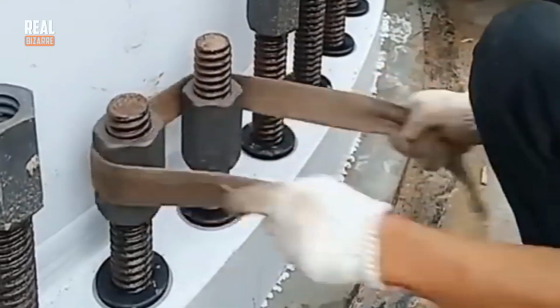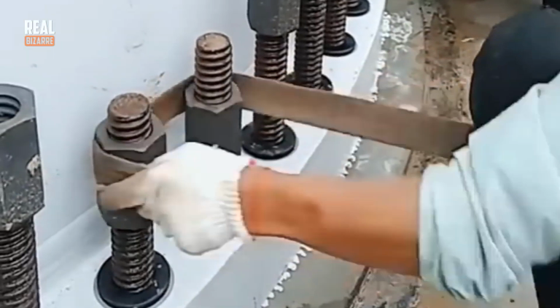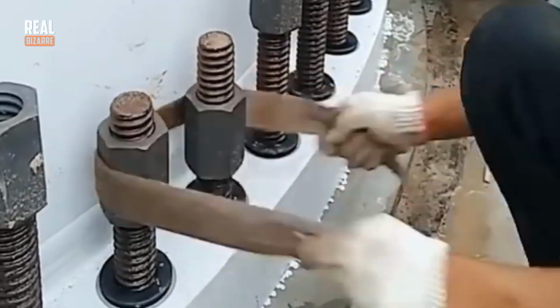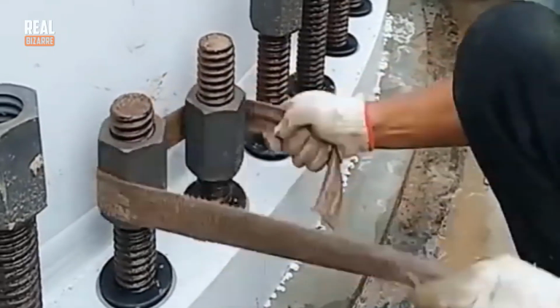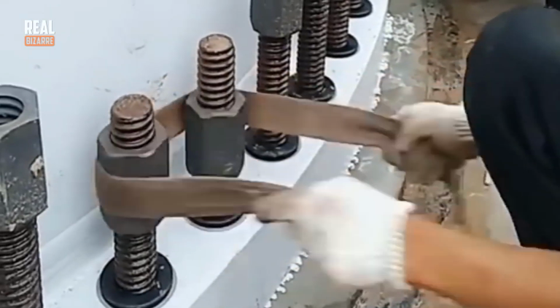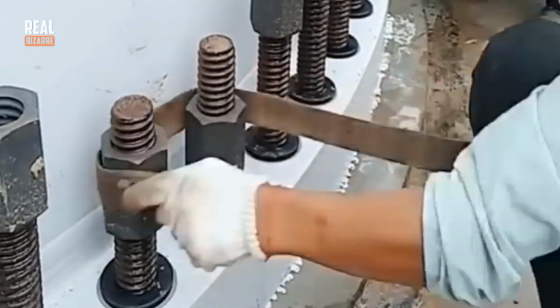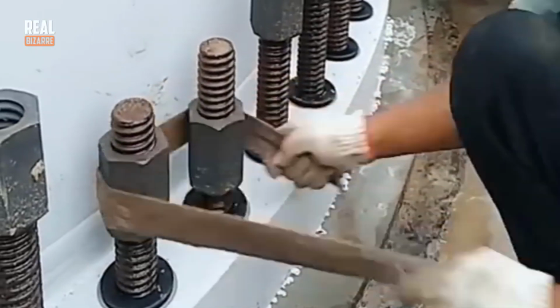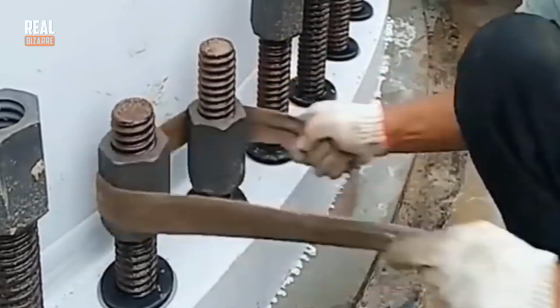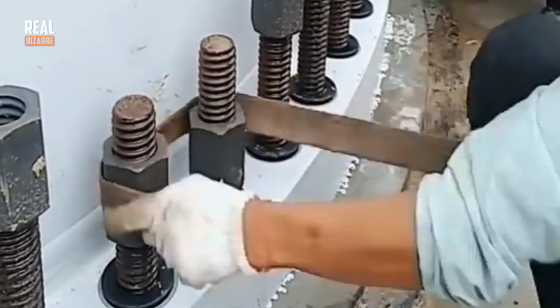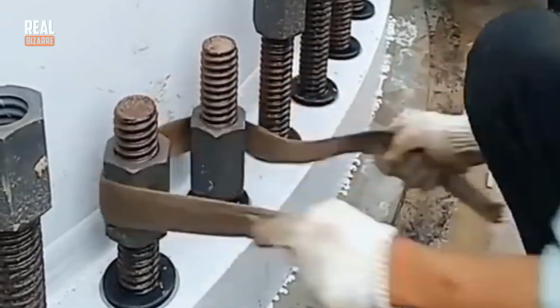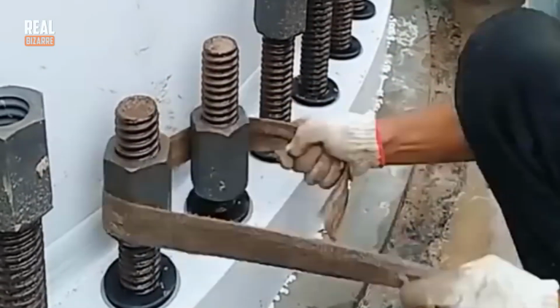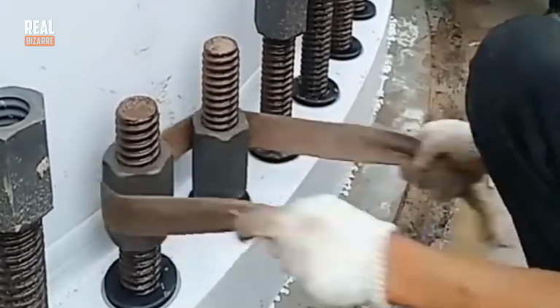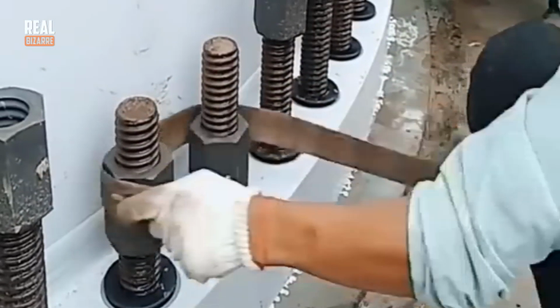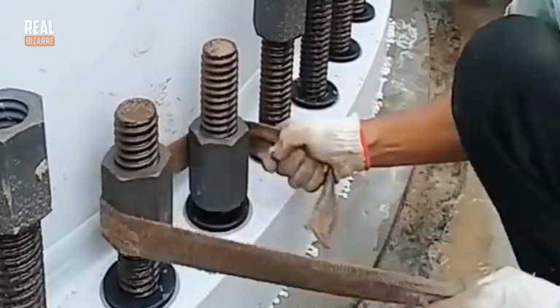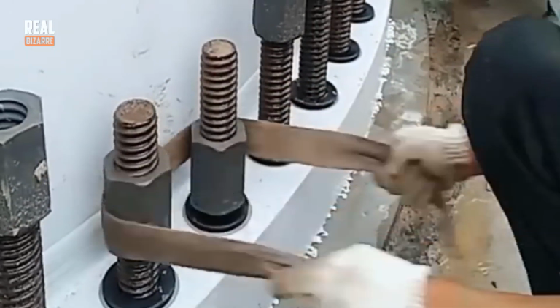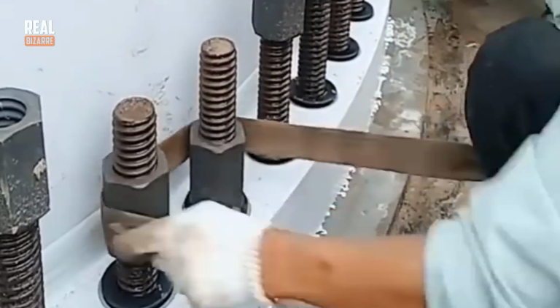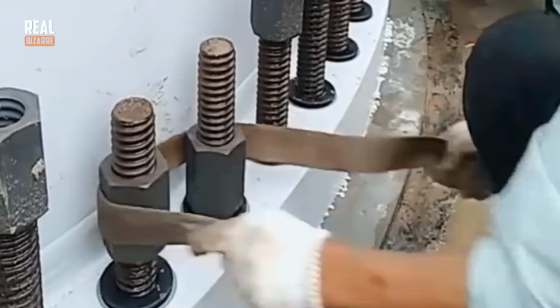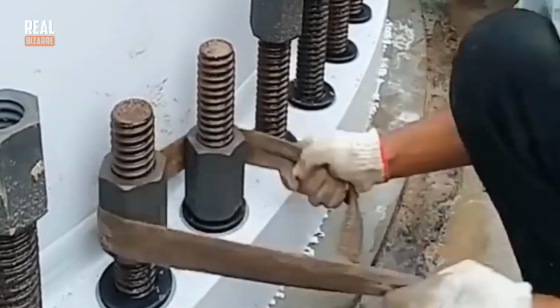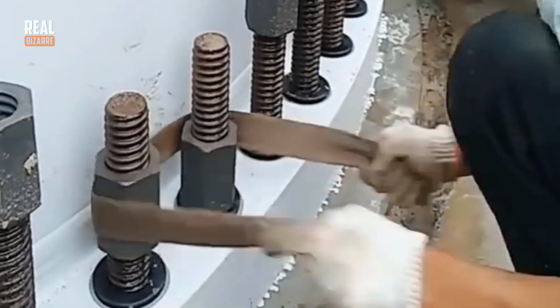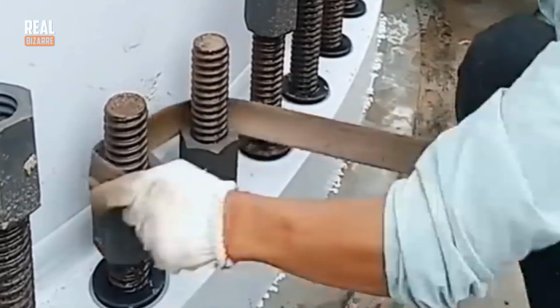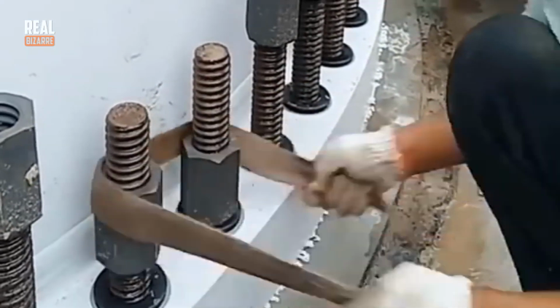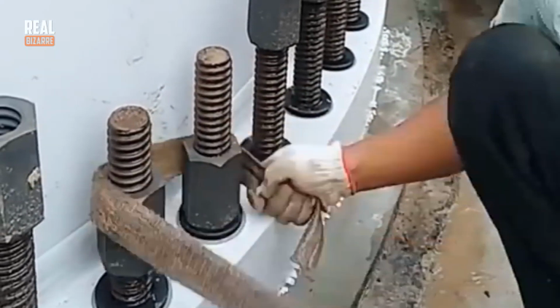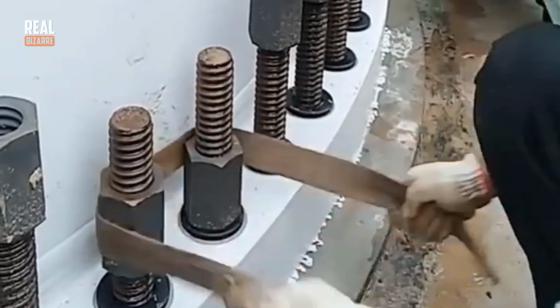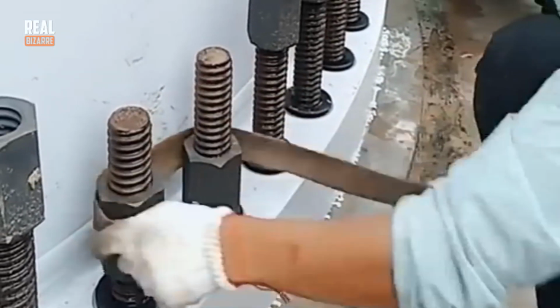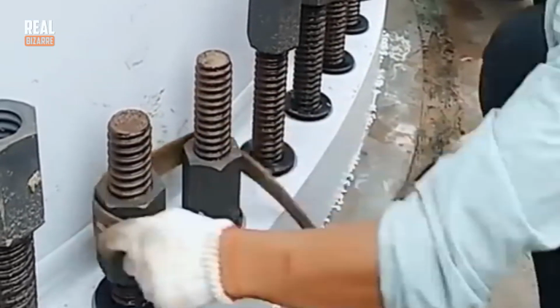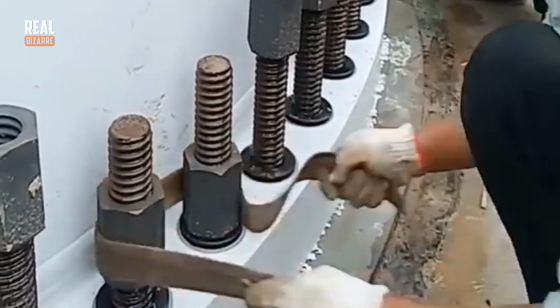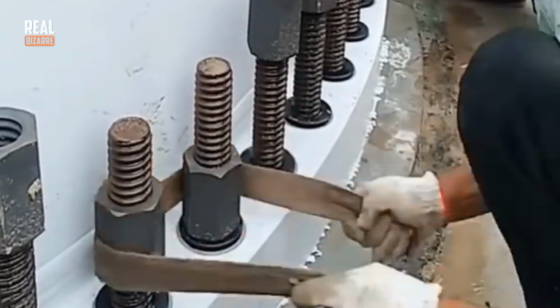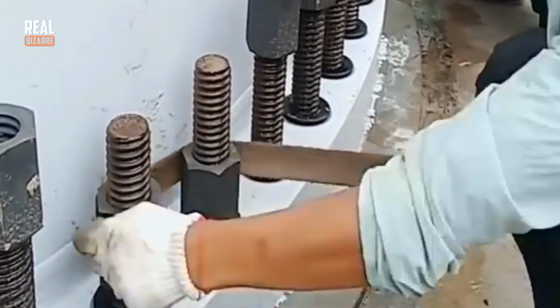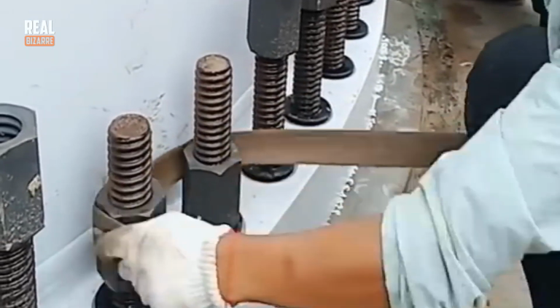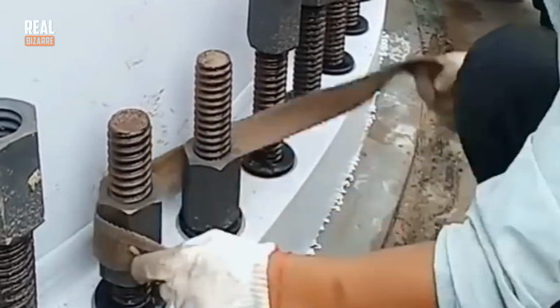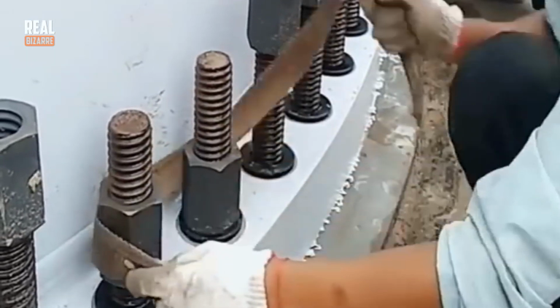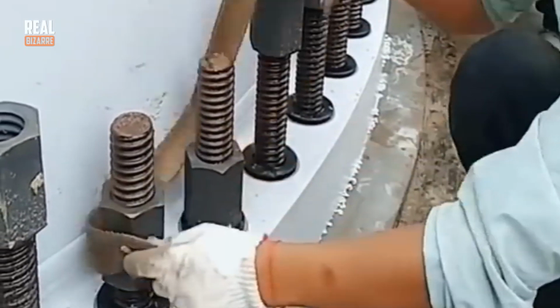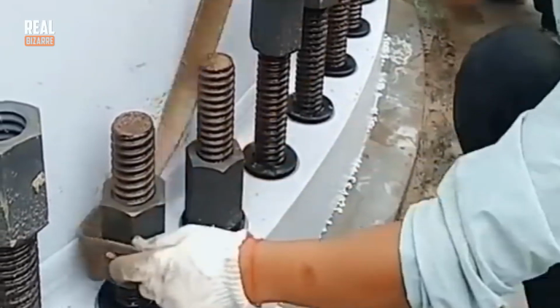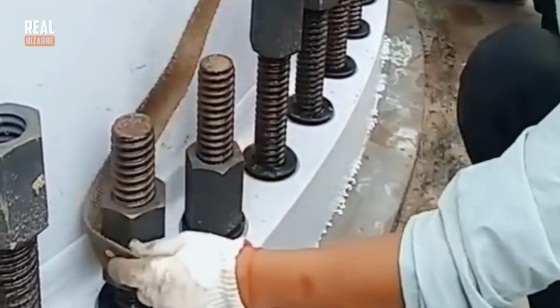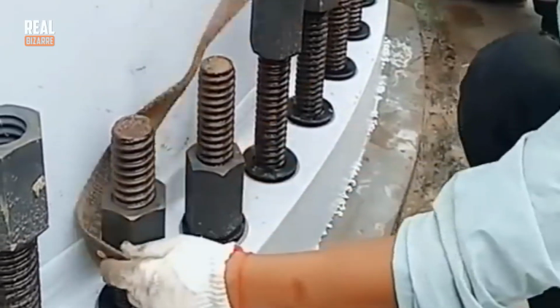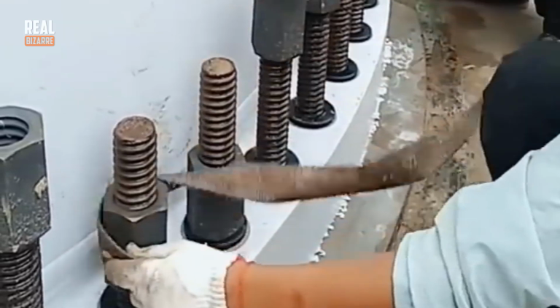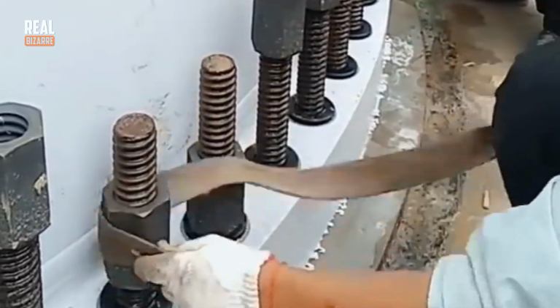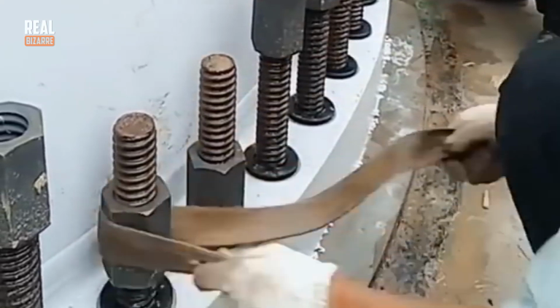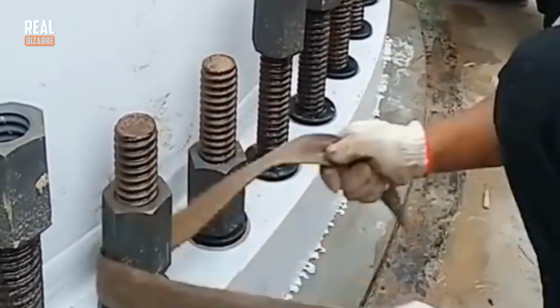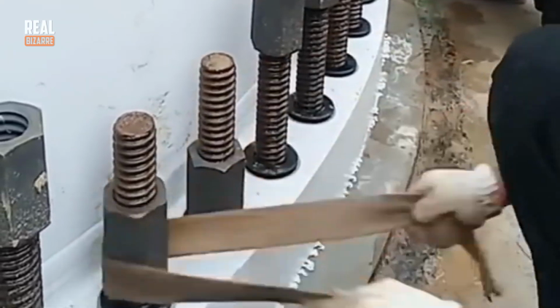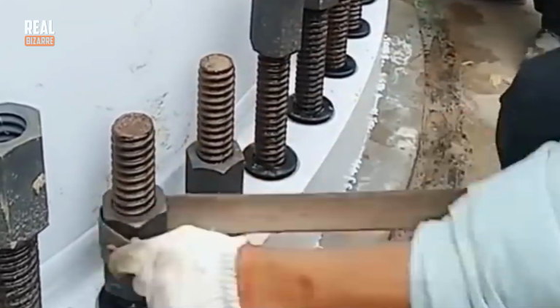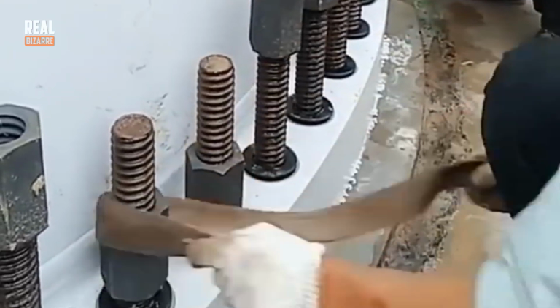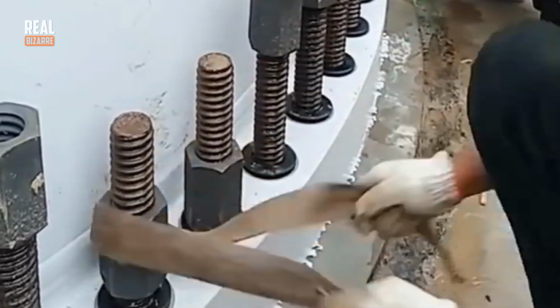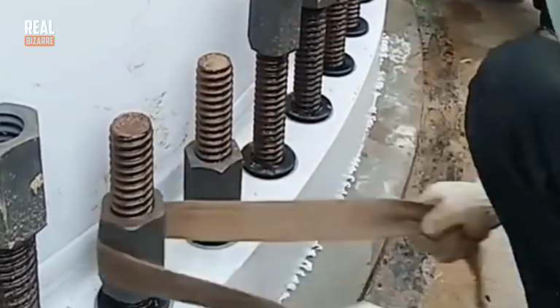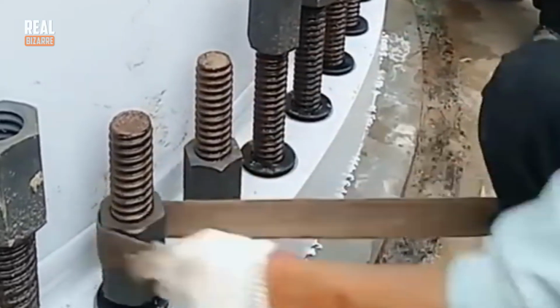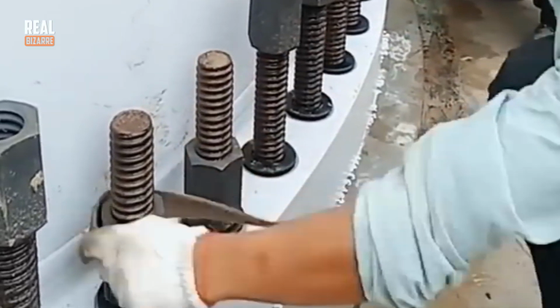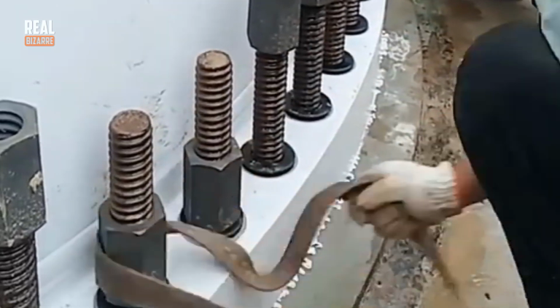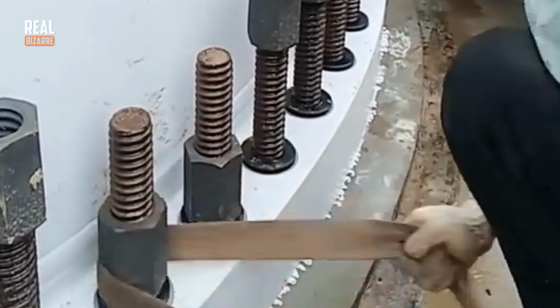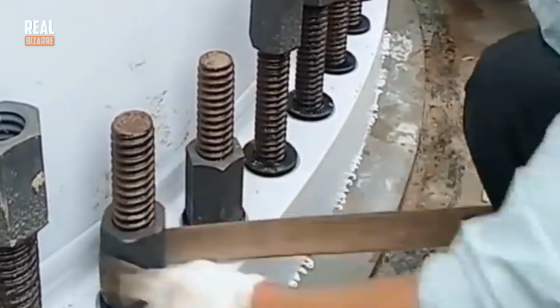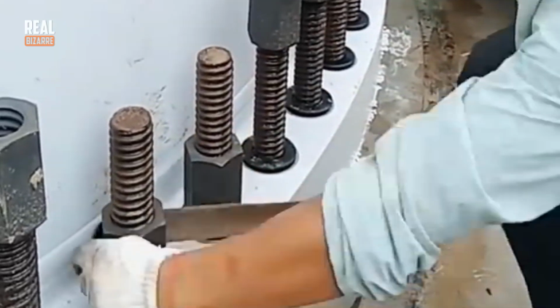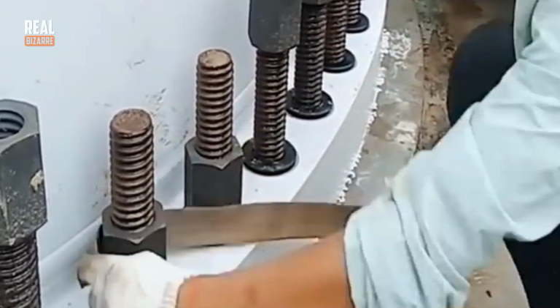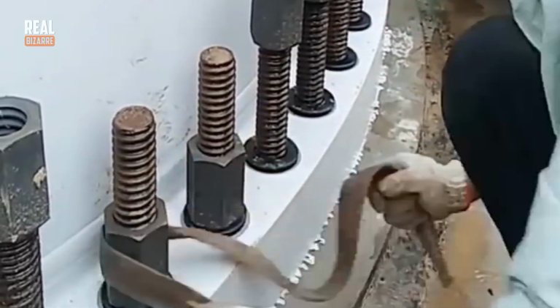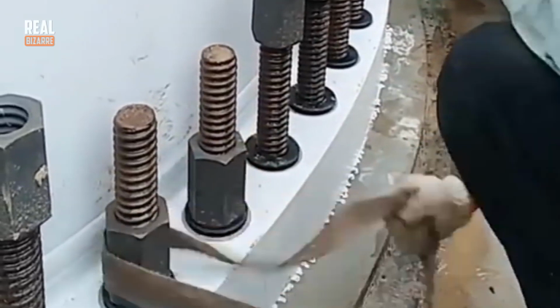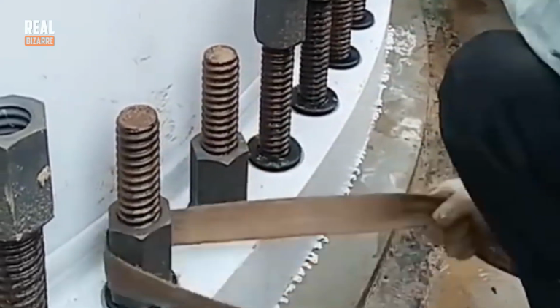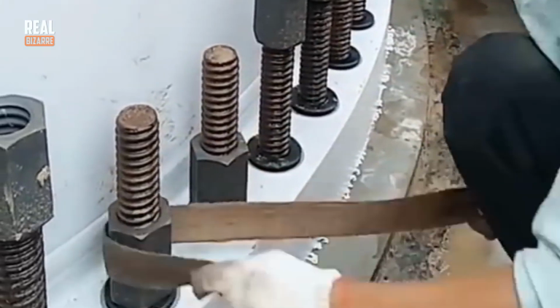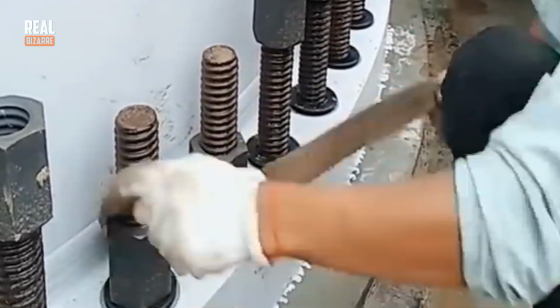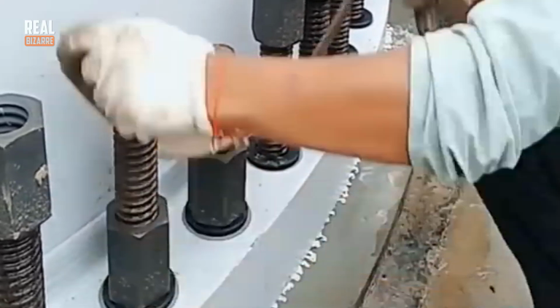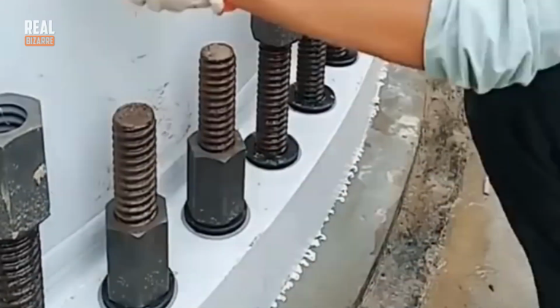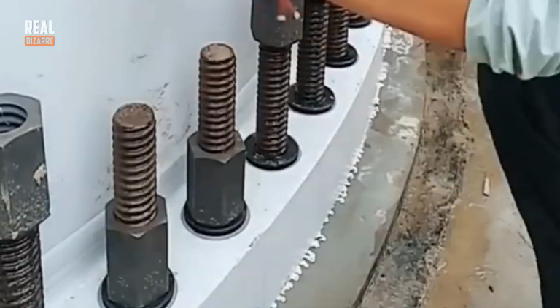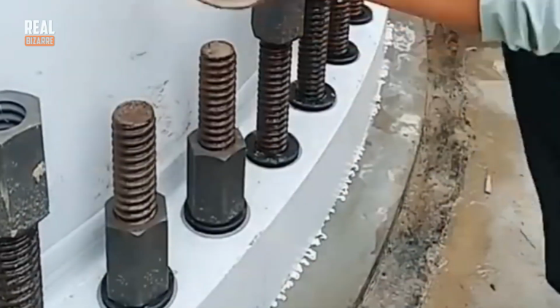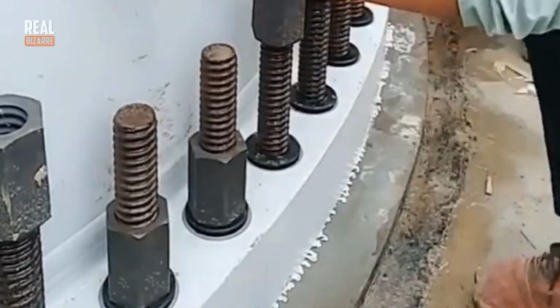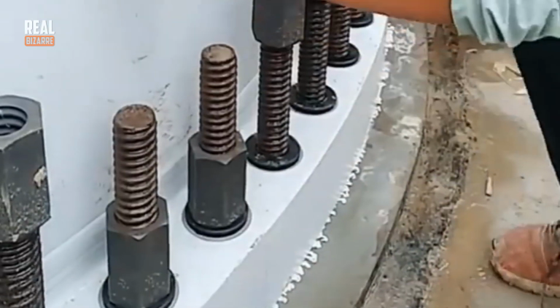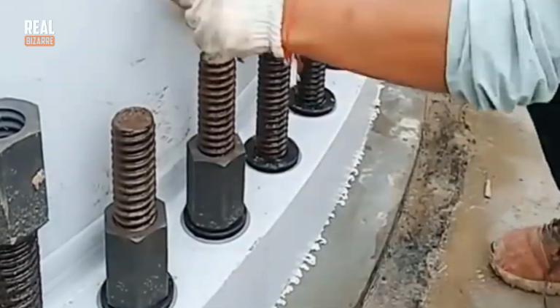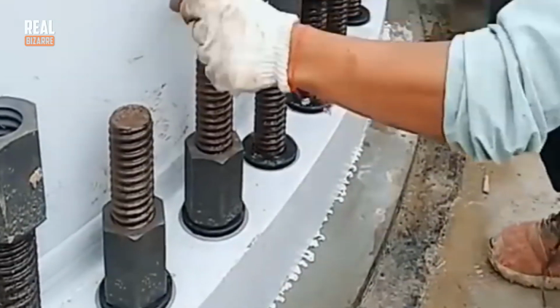I'm sure you never thought you could tighten your nuts like that. It would have taken this guy so much more time if he was using a wrench.